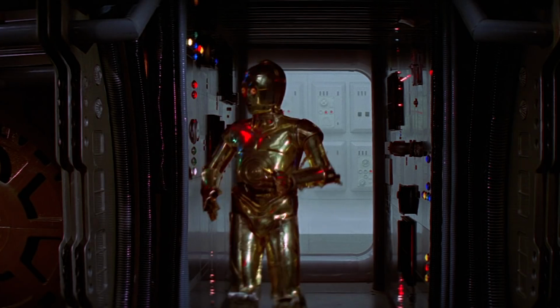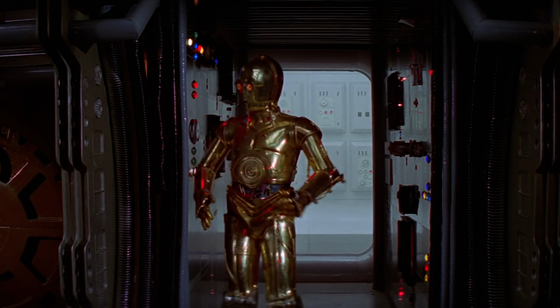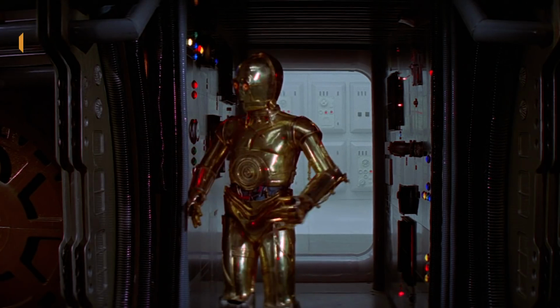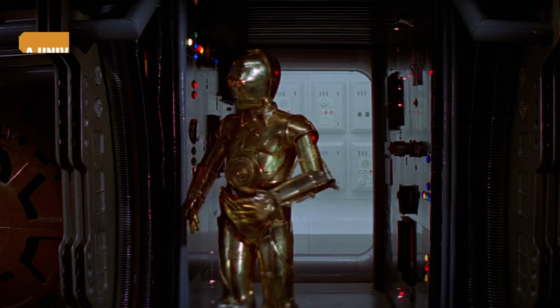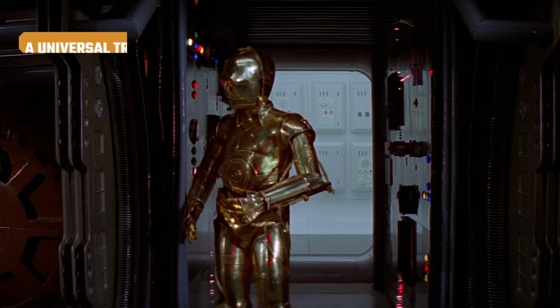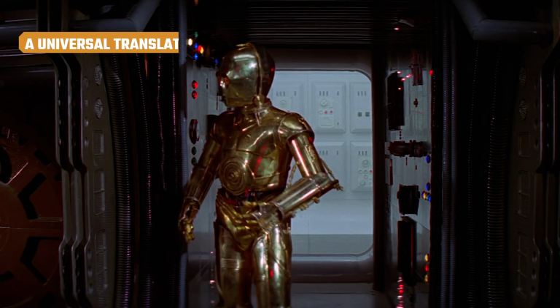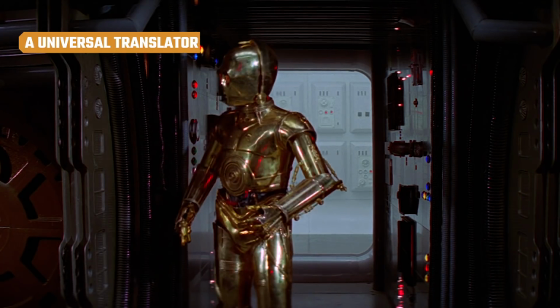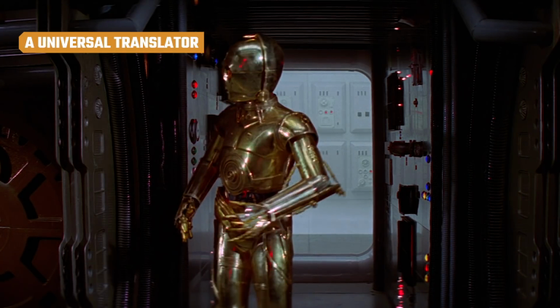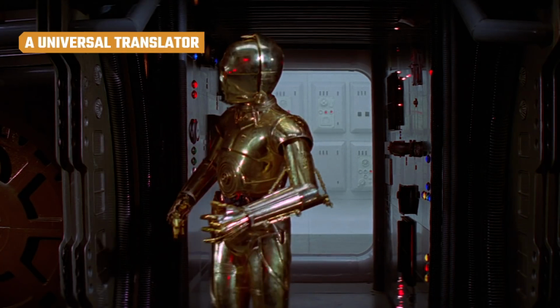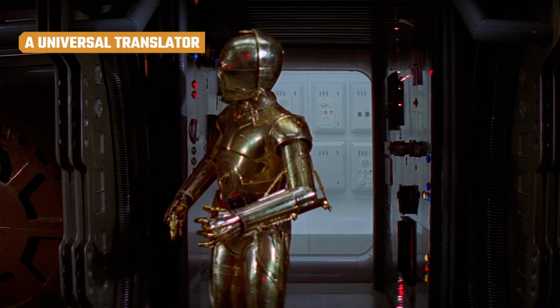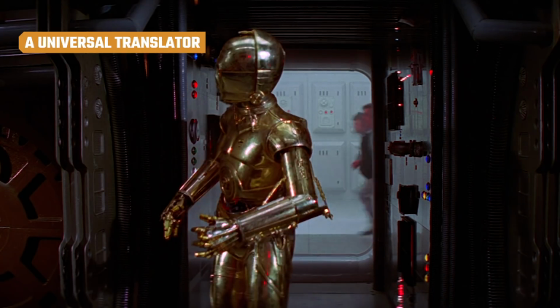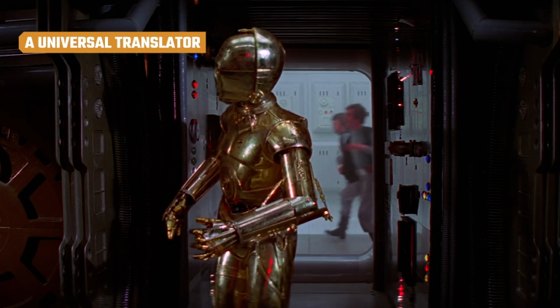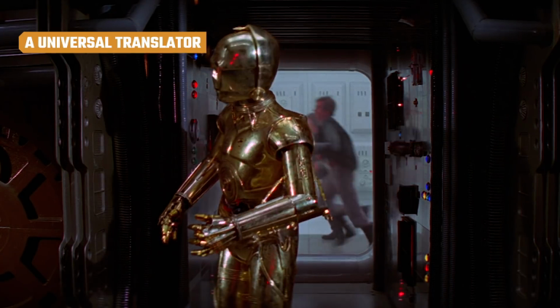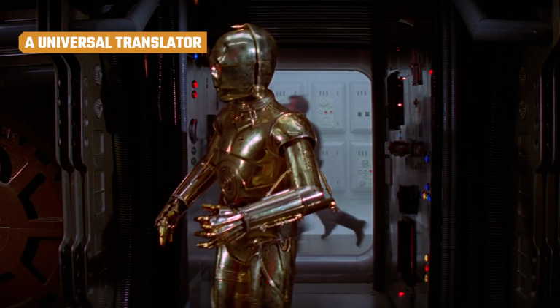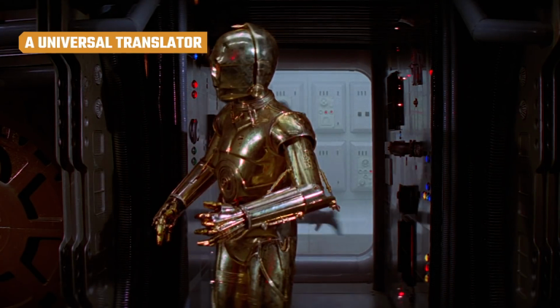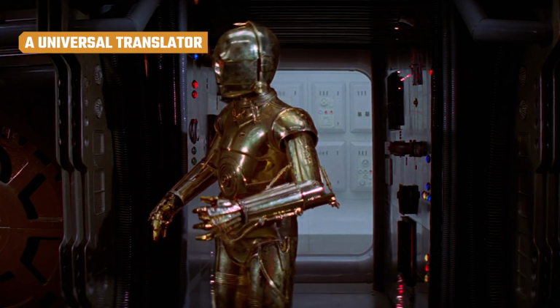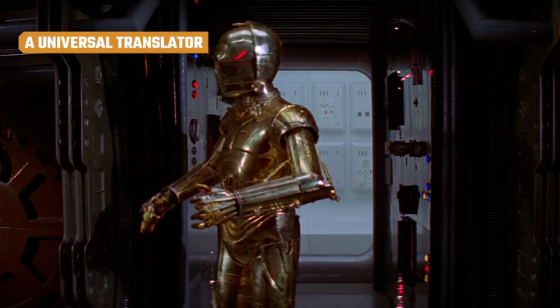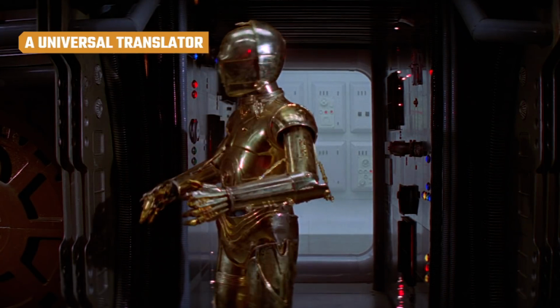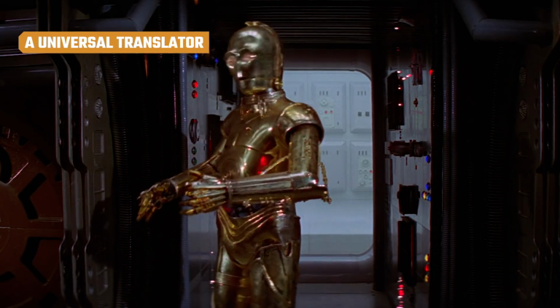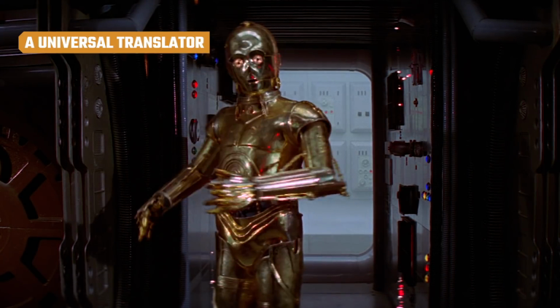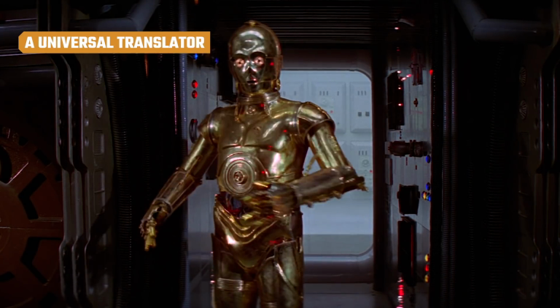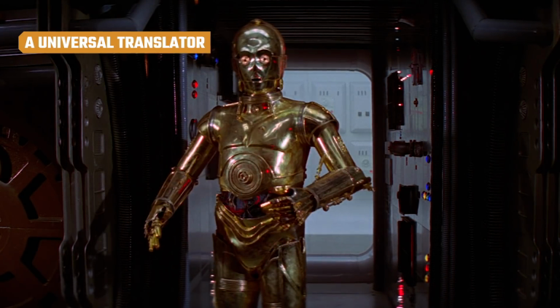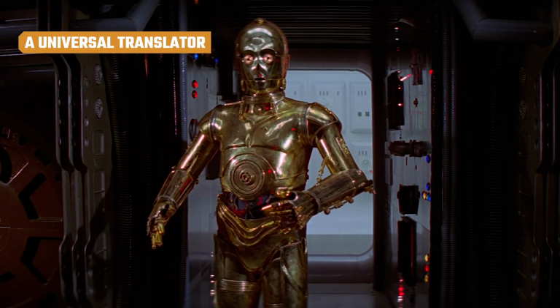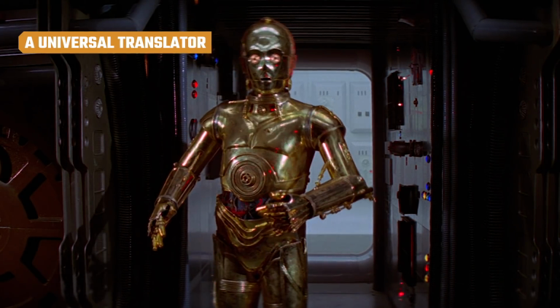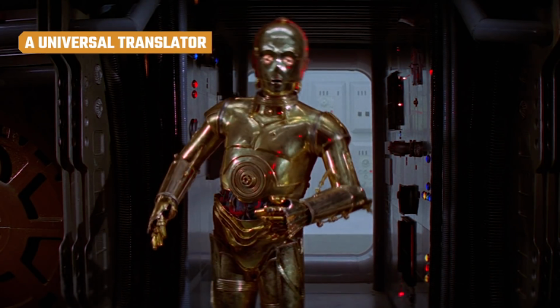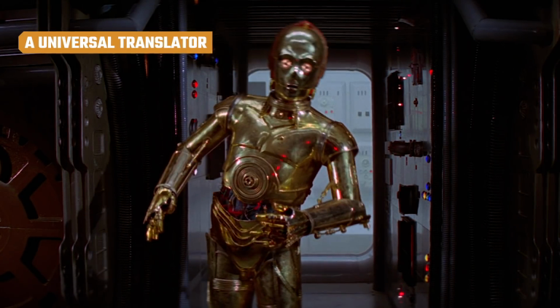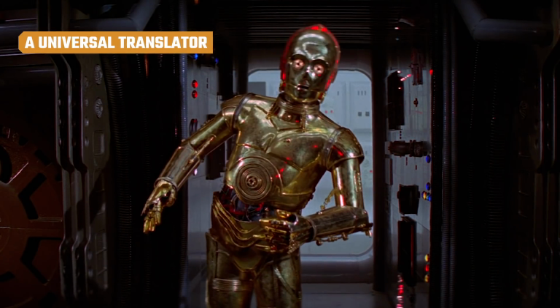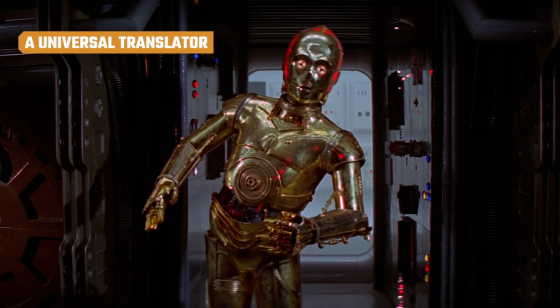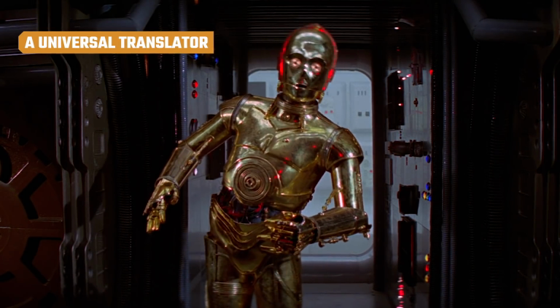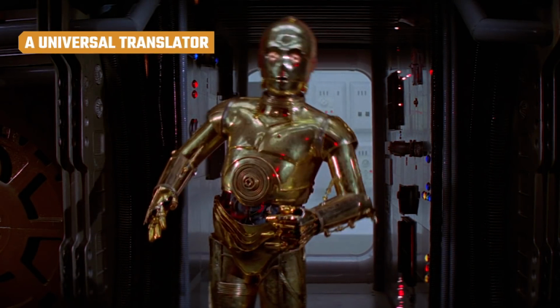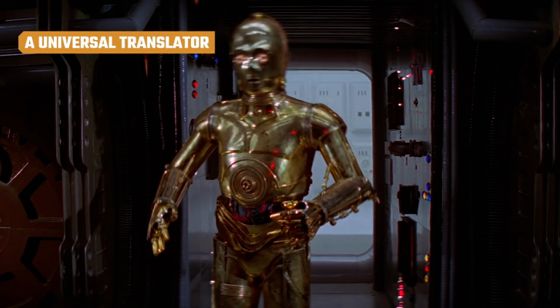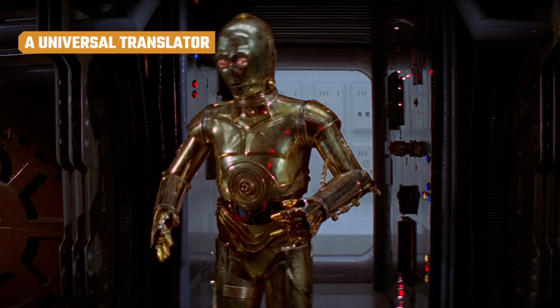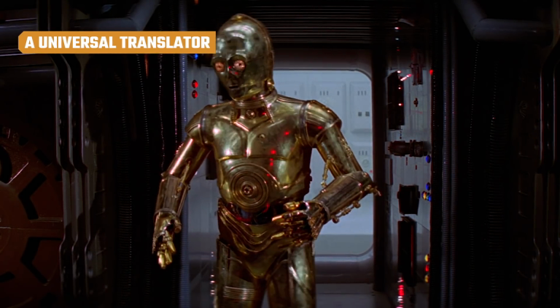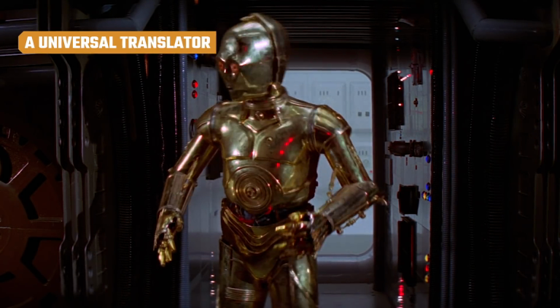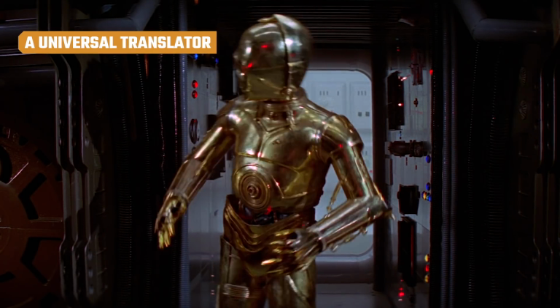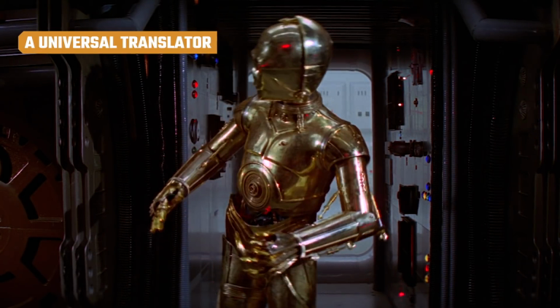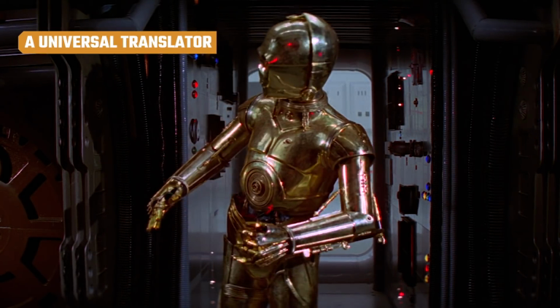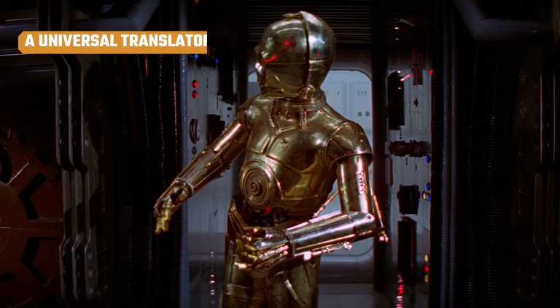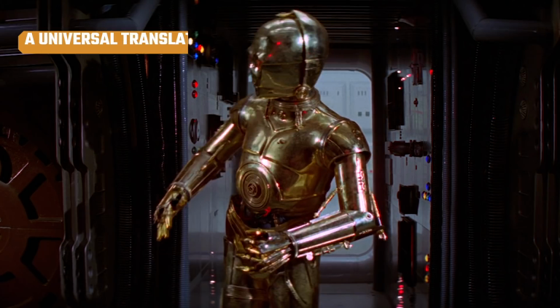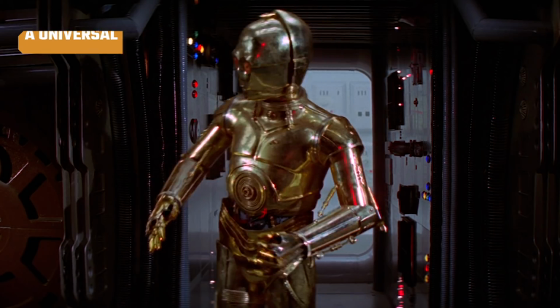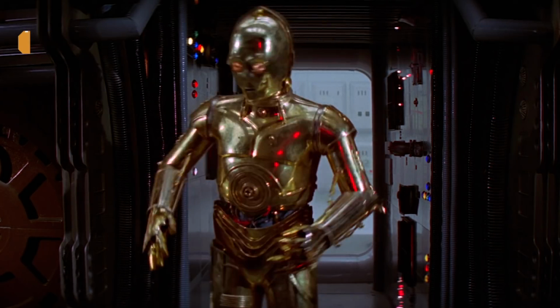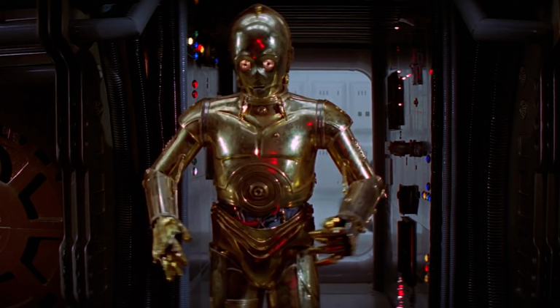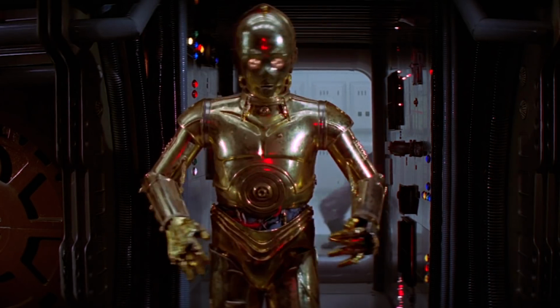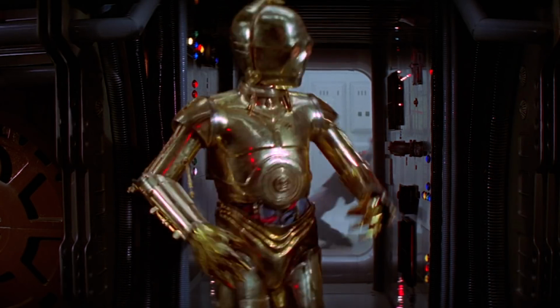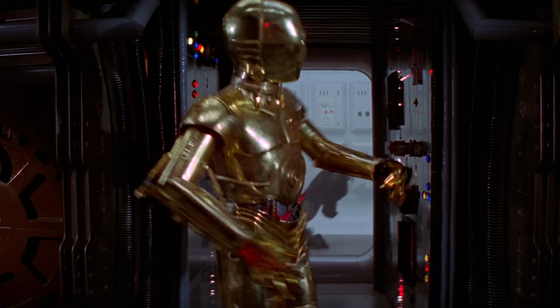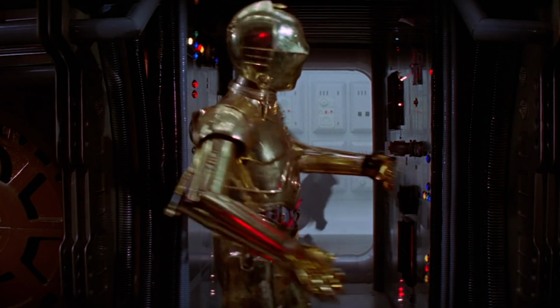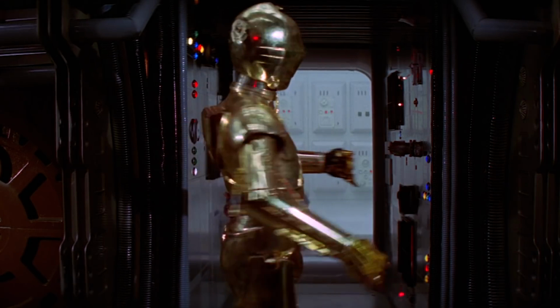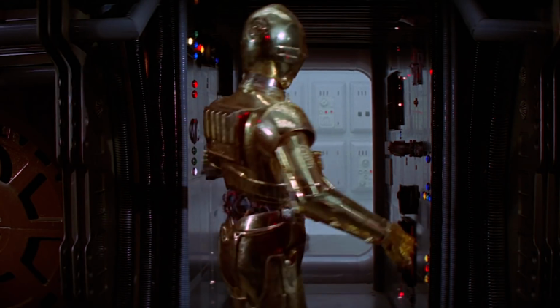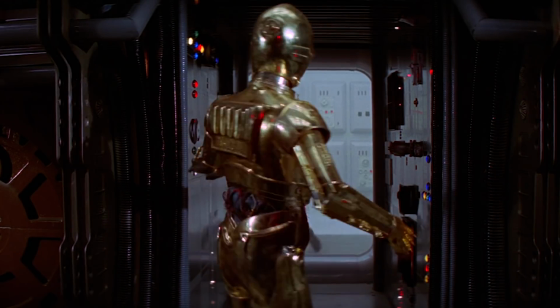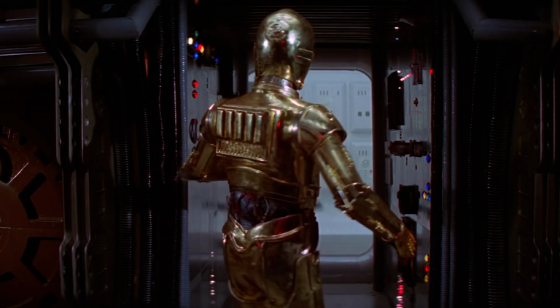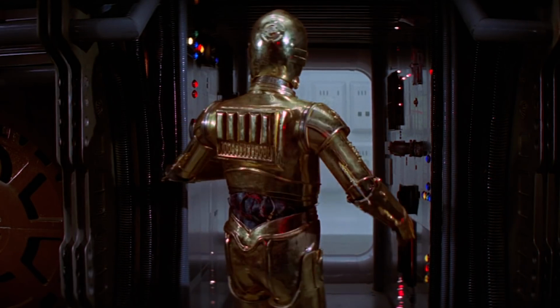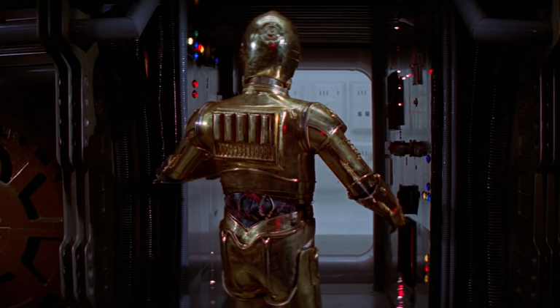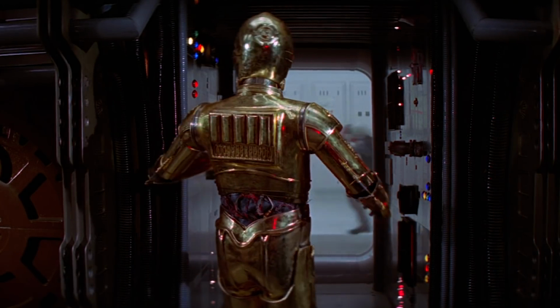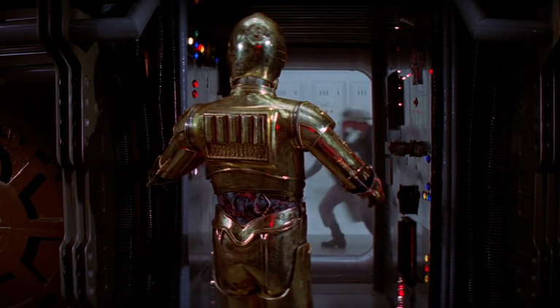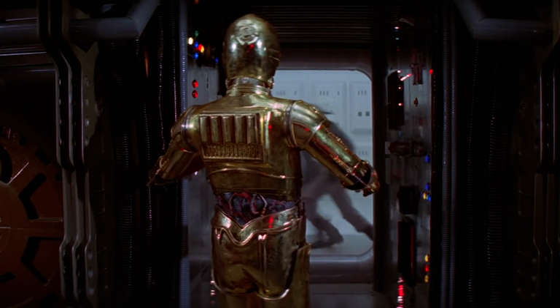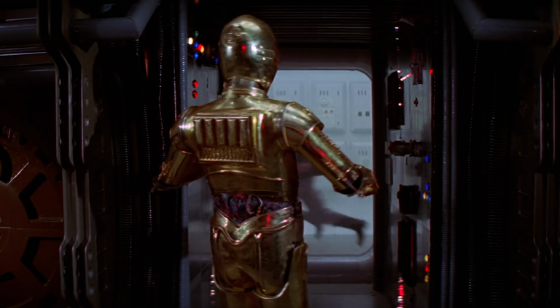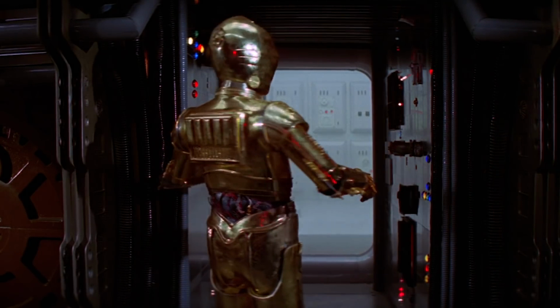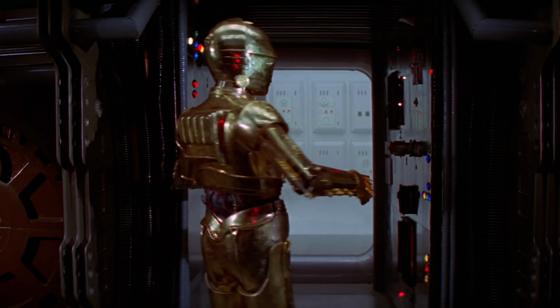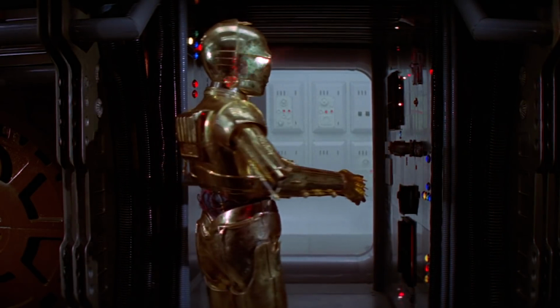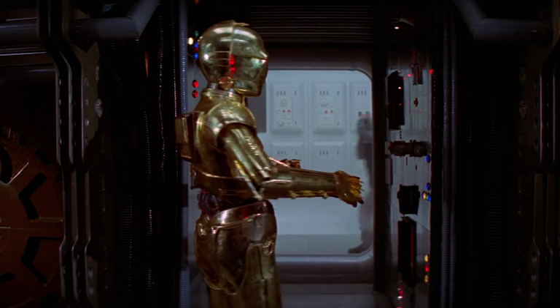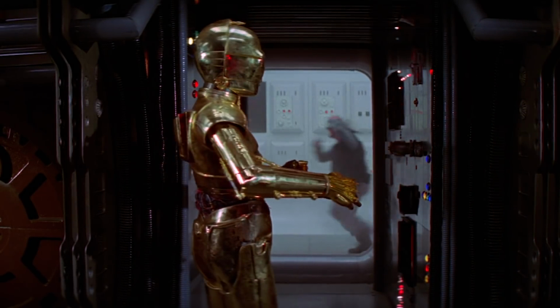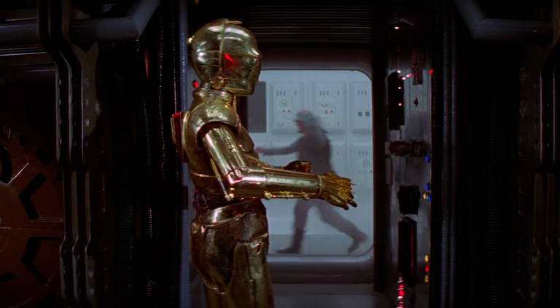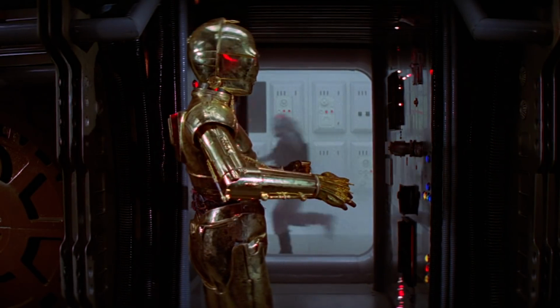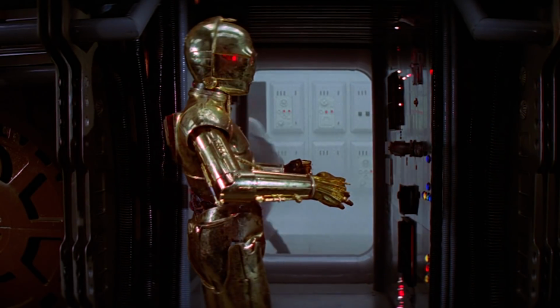Putting aside future intergalactic diplomacy for a moment, a version of C-3PO on our planet would be insanely helpful for the translations alone.